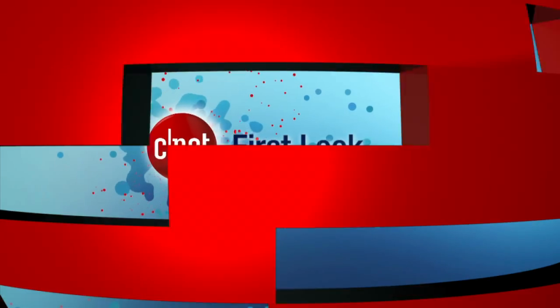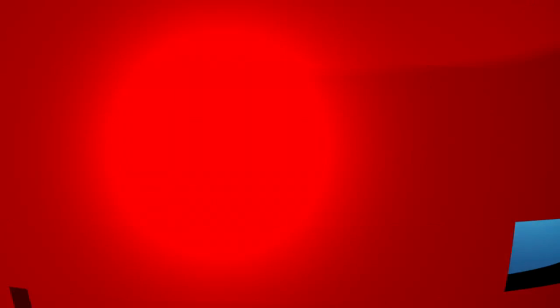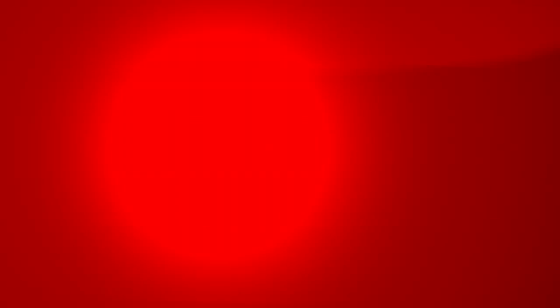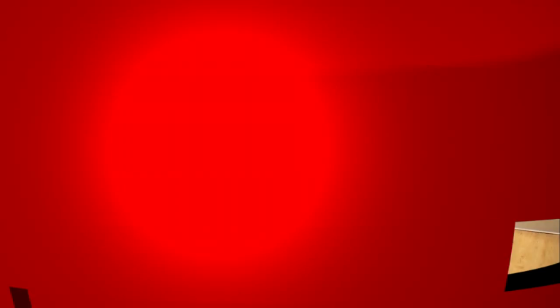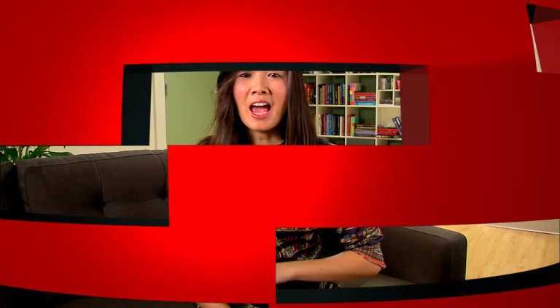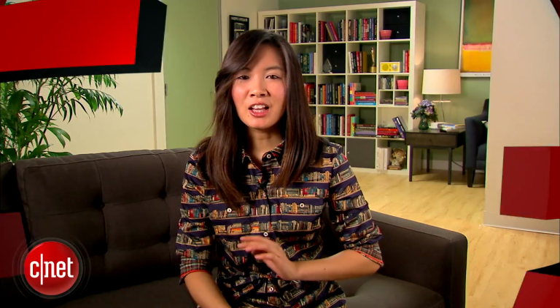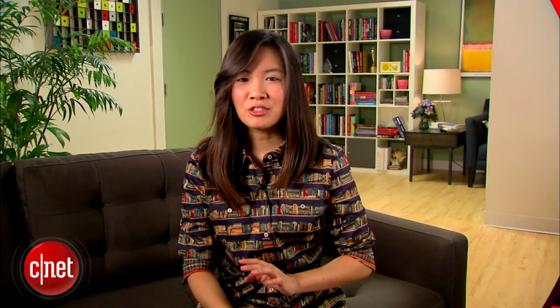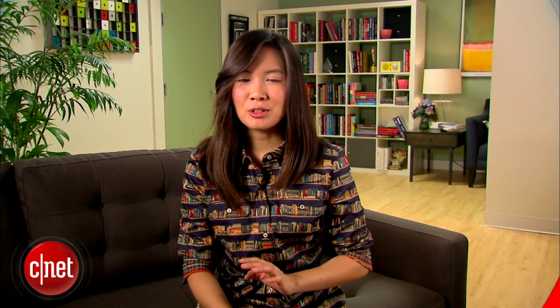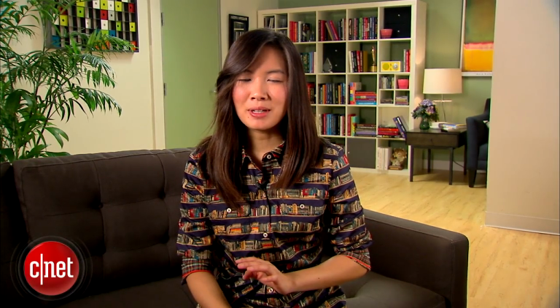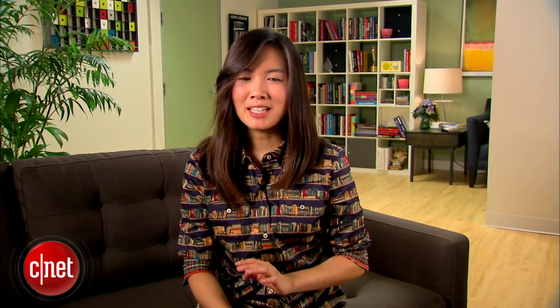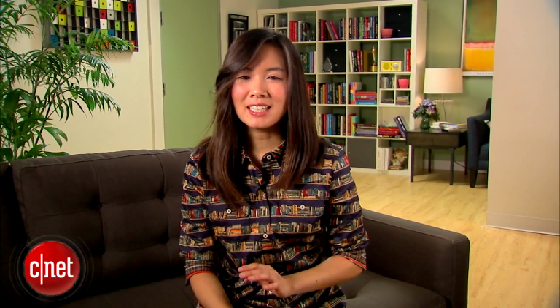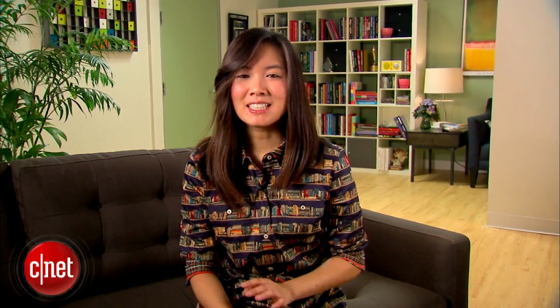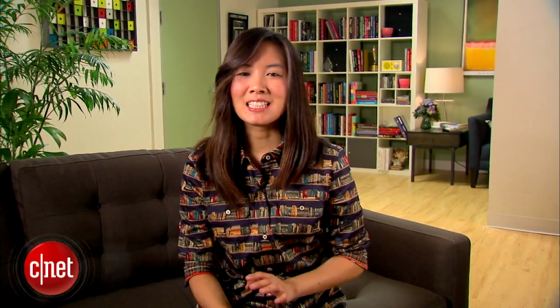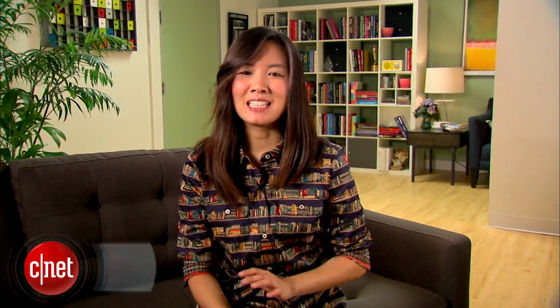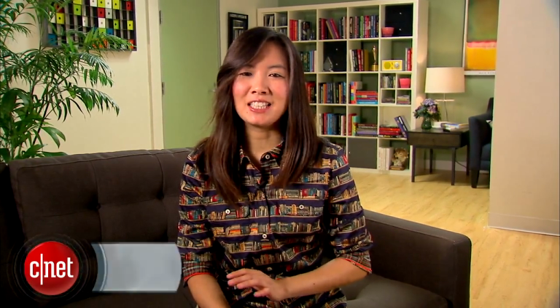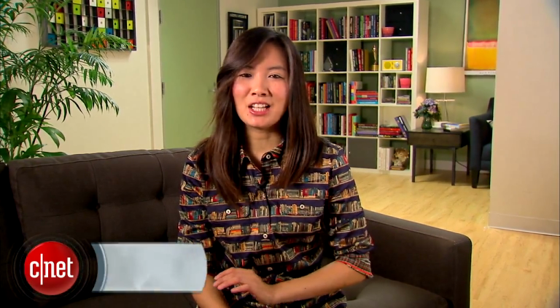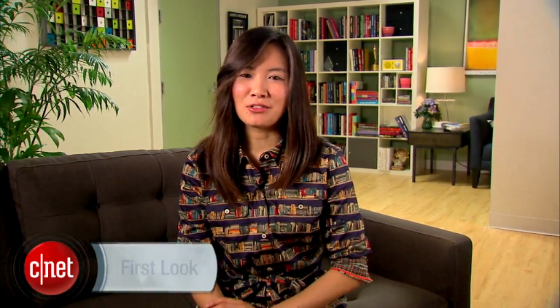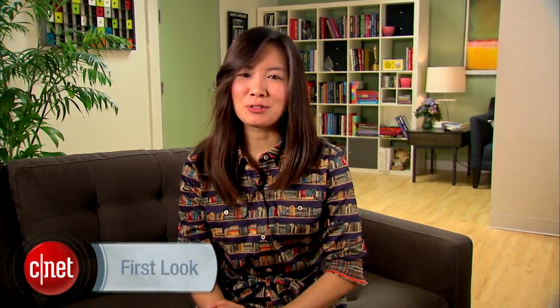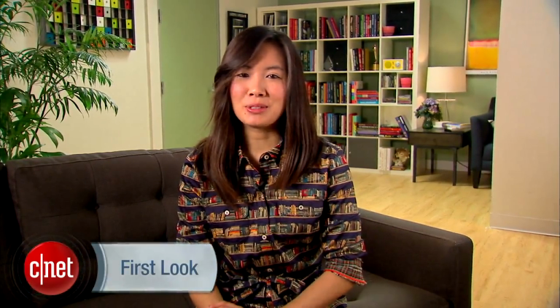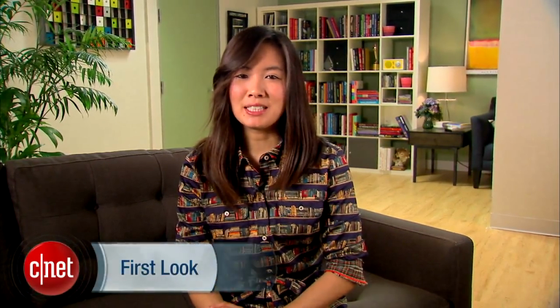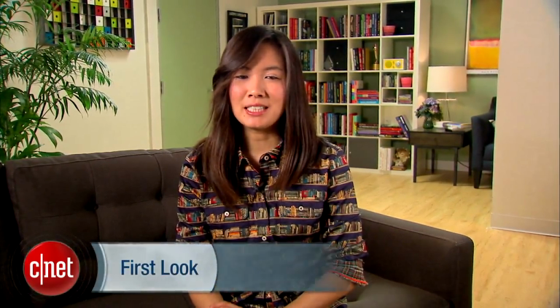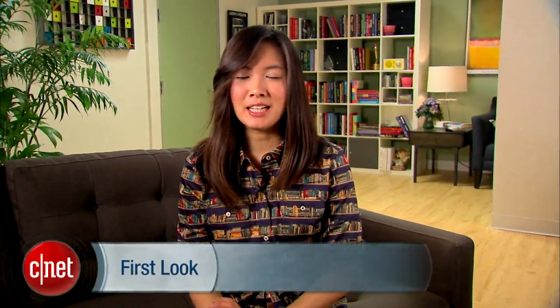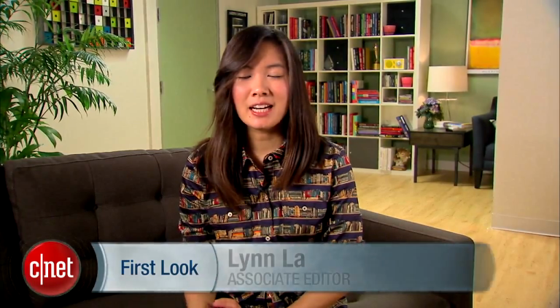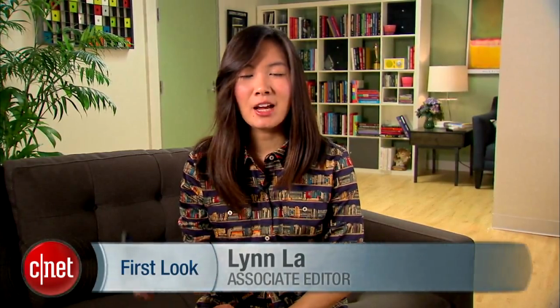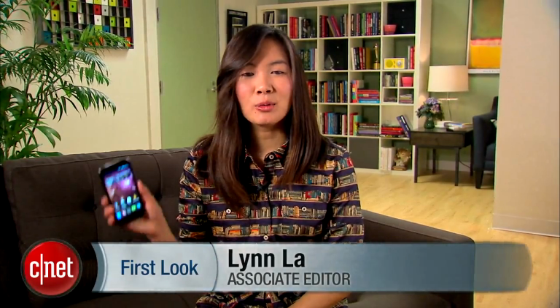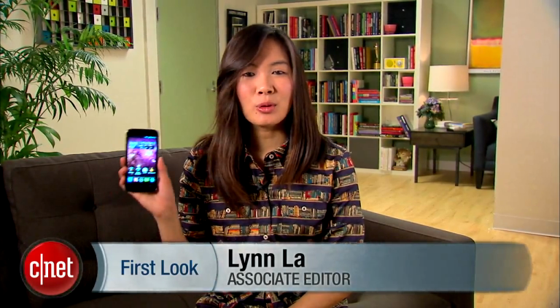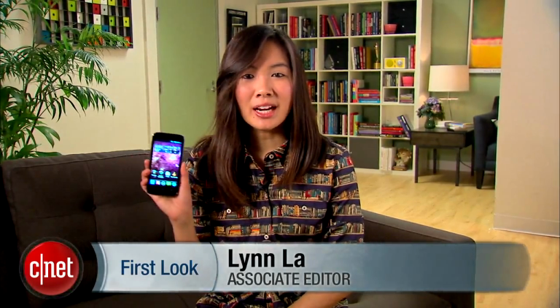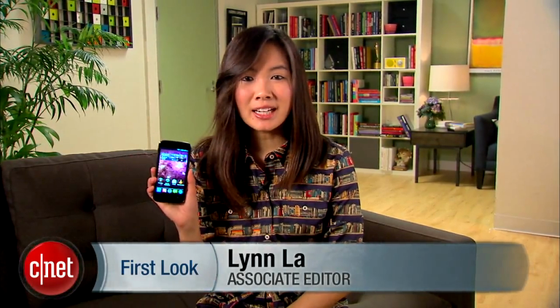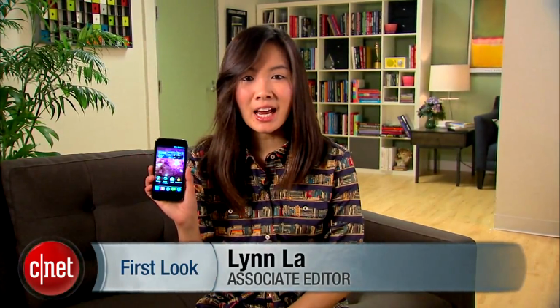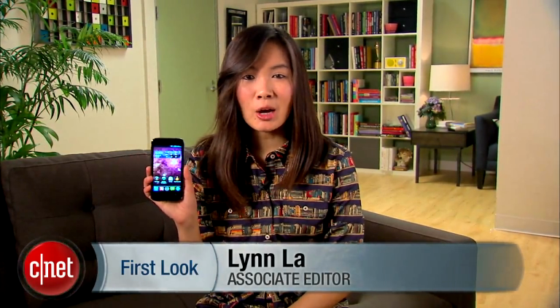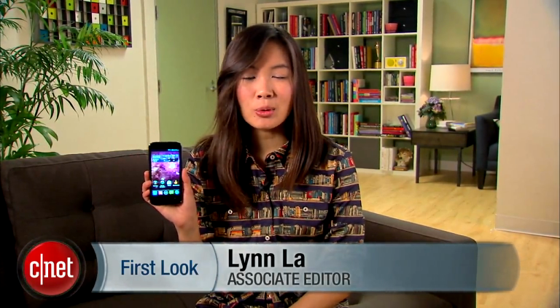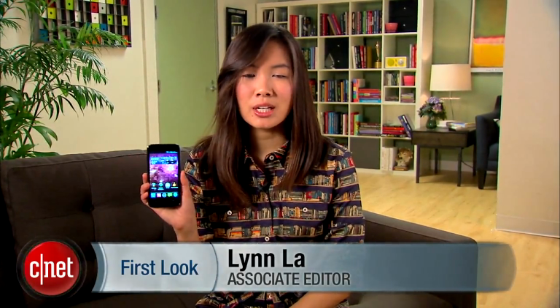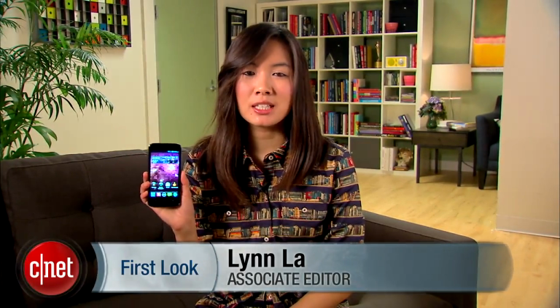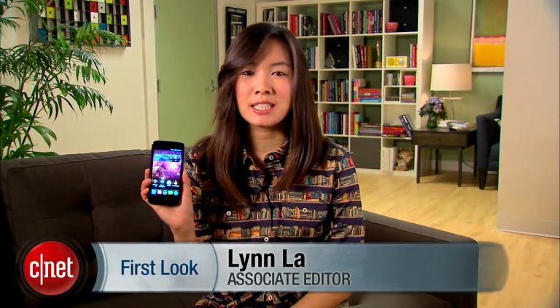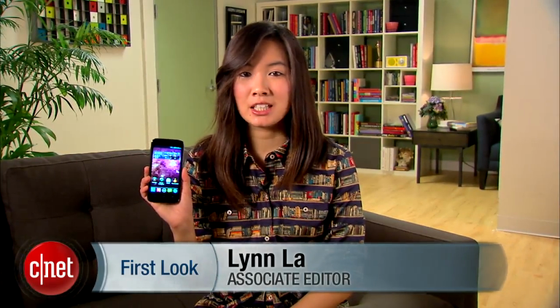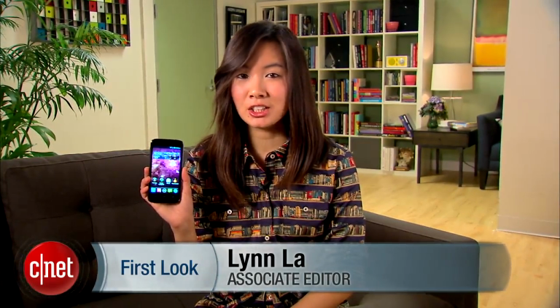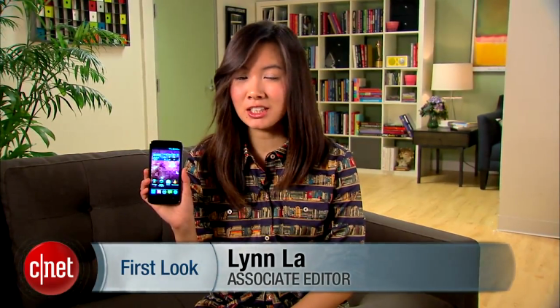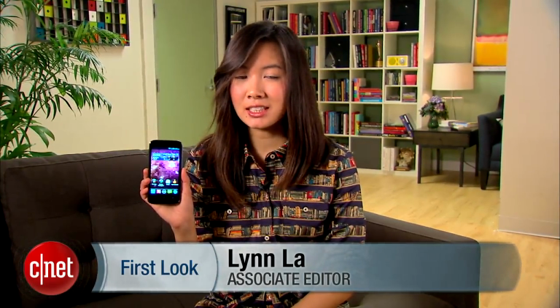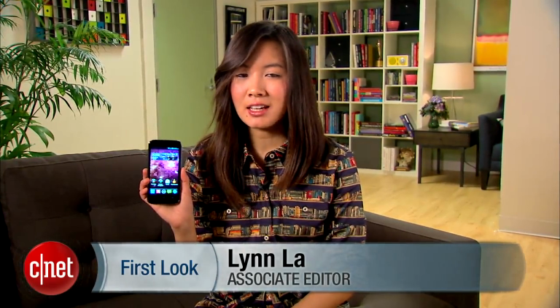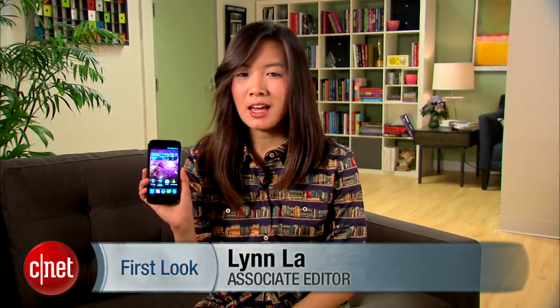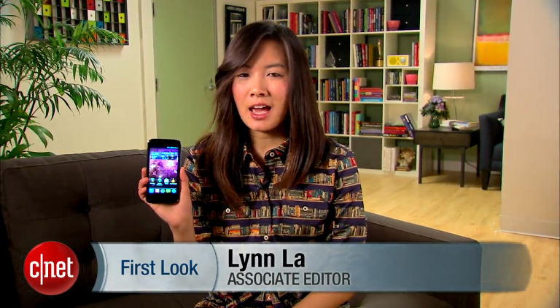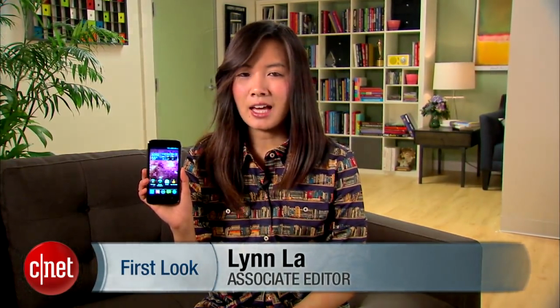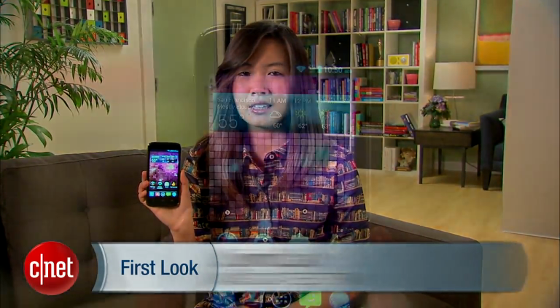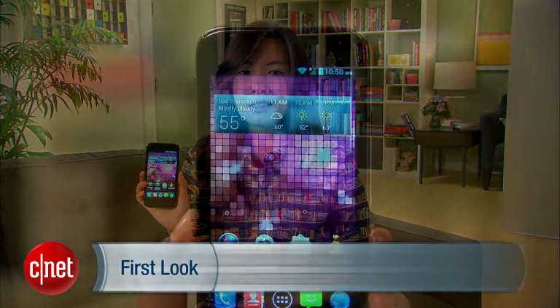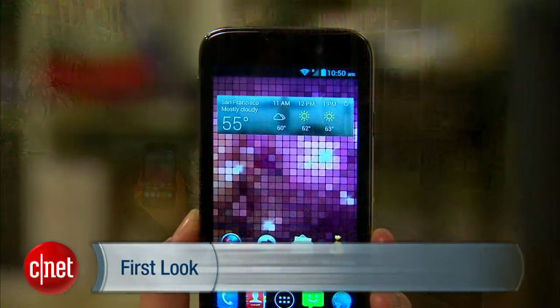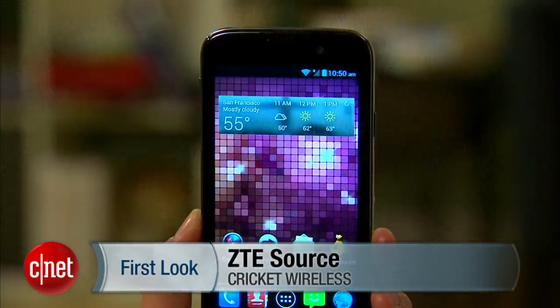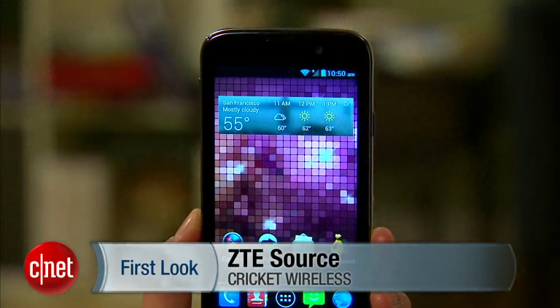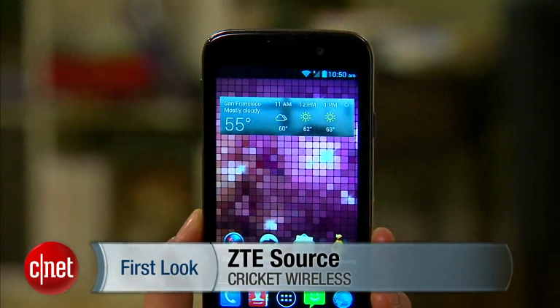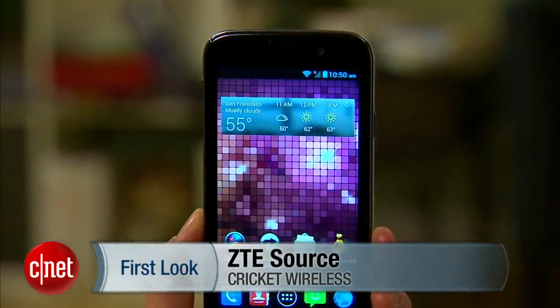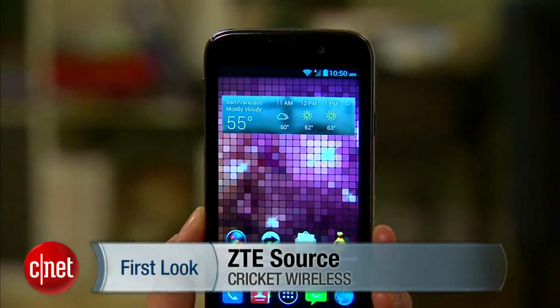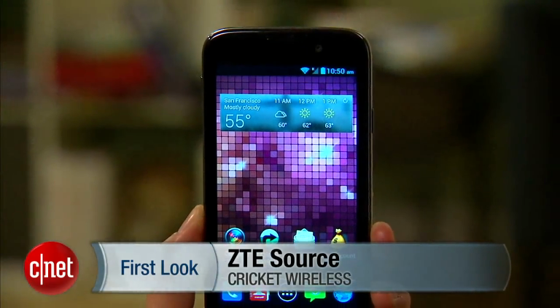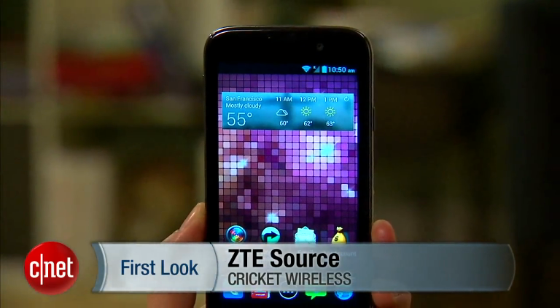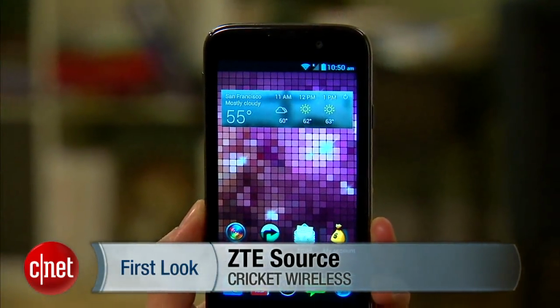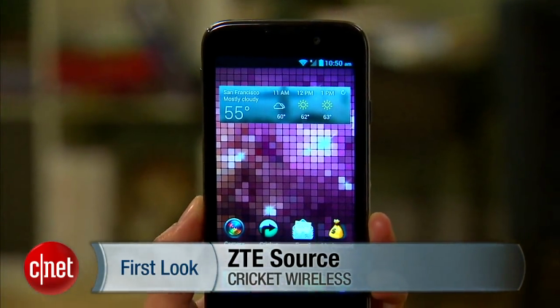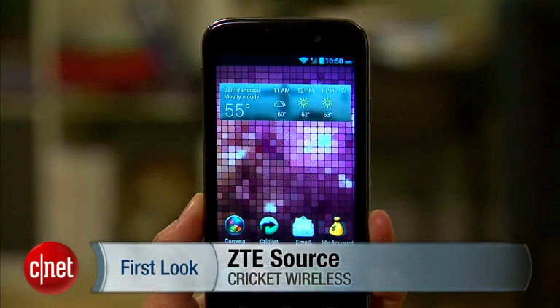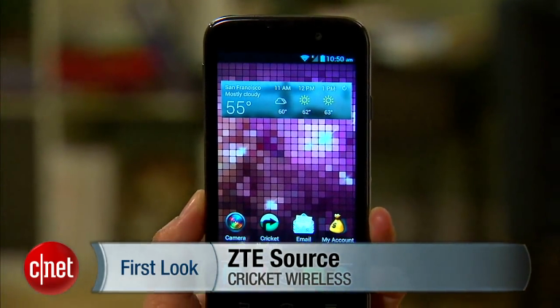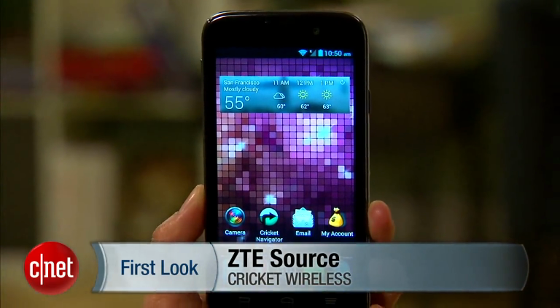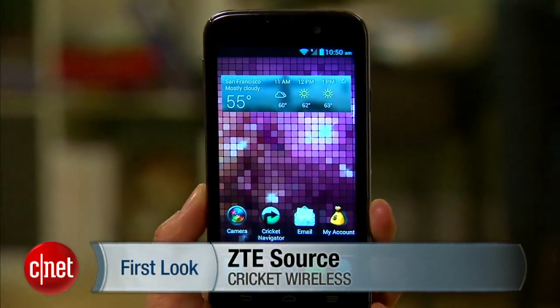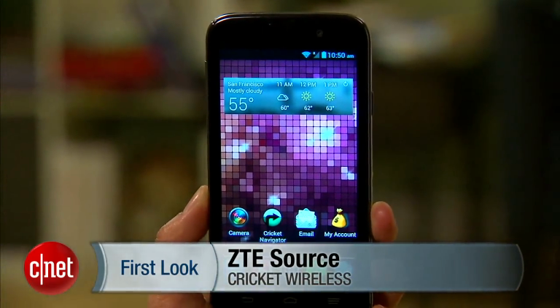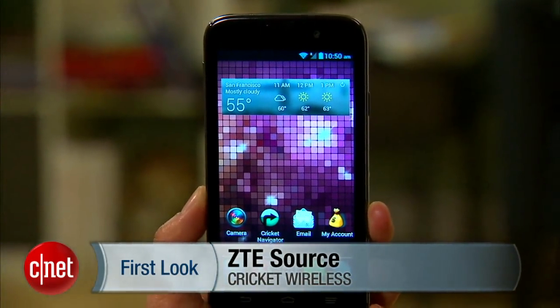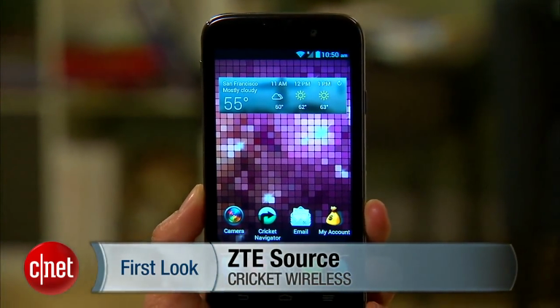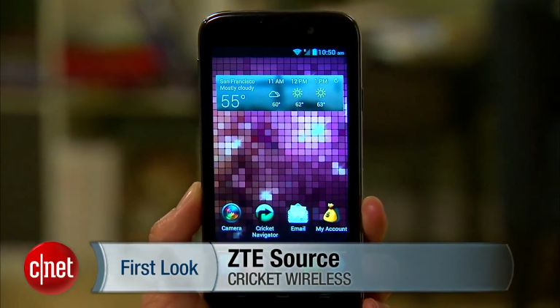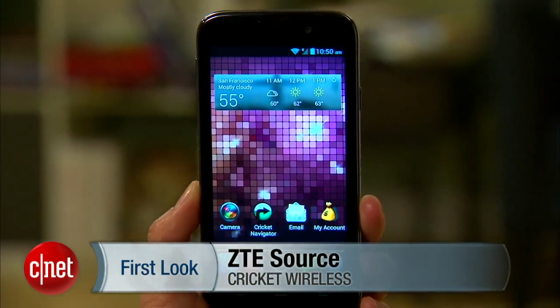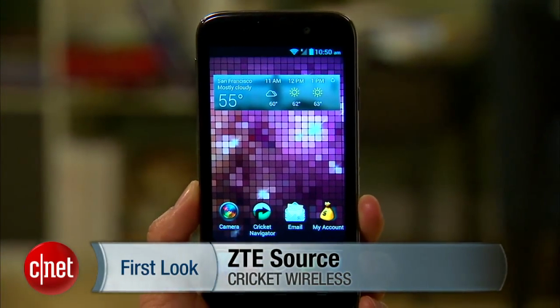Hello everybody, I'm Lynn Loff from CNET, and right now we're going to take a look at the ZTE Source from Cricket Wireless.